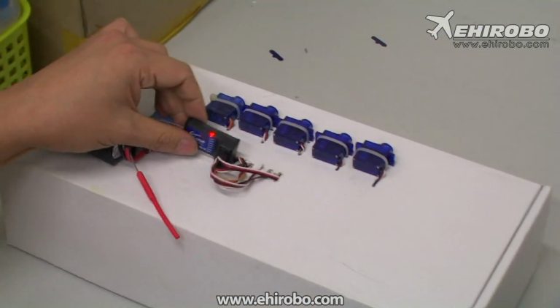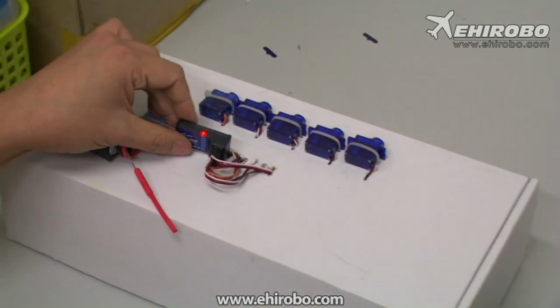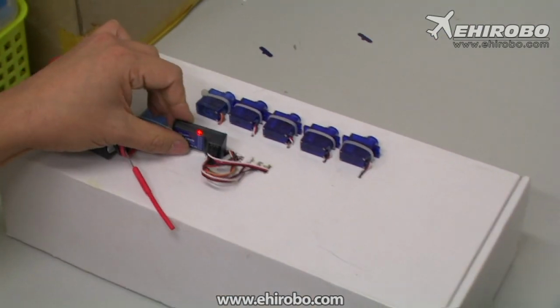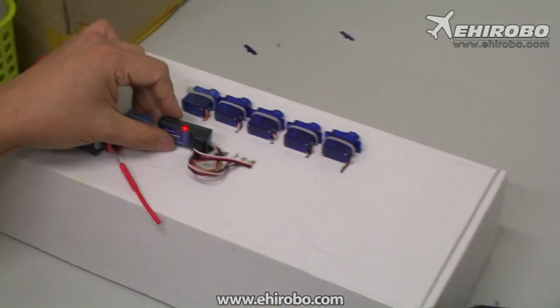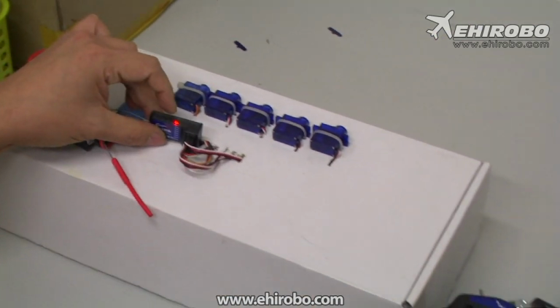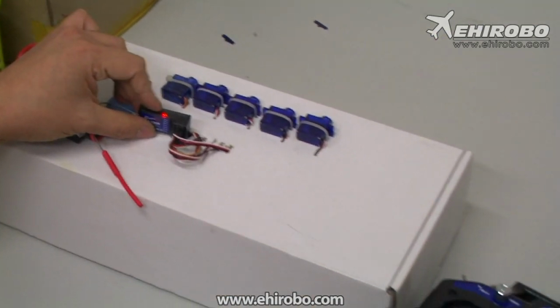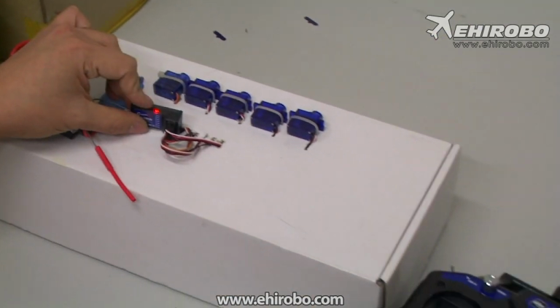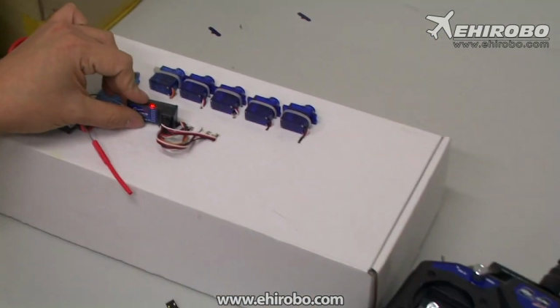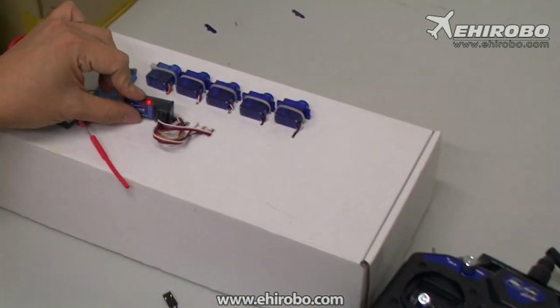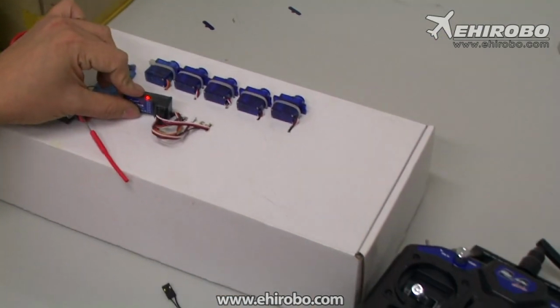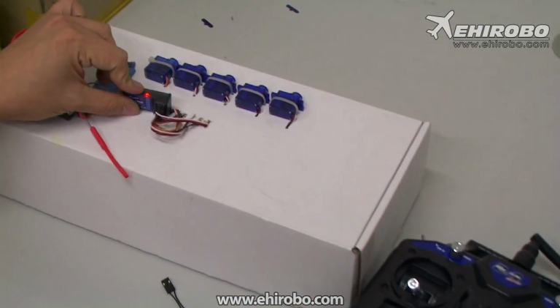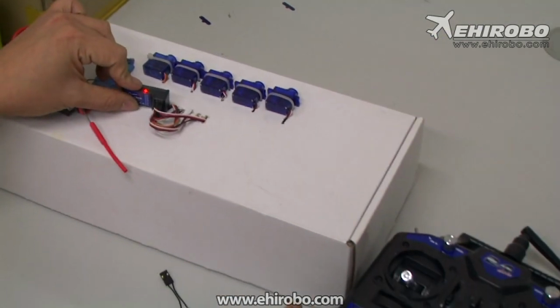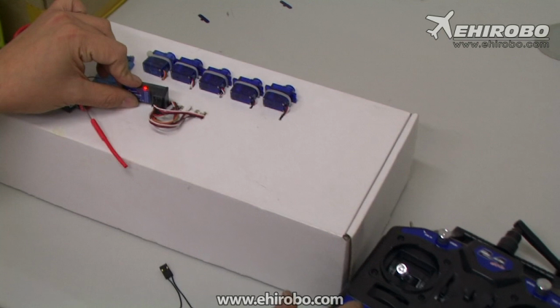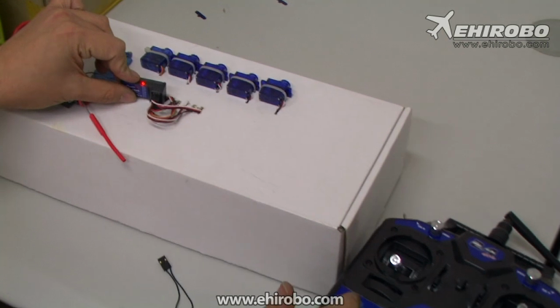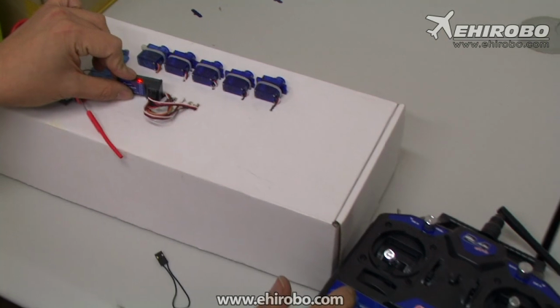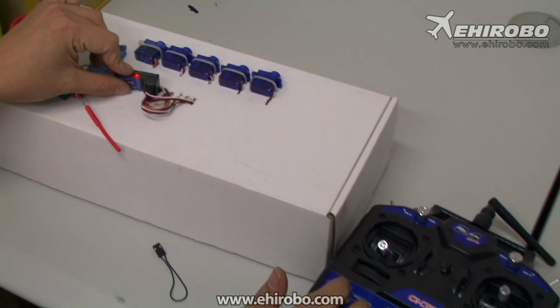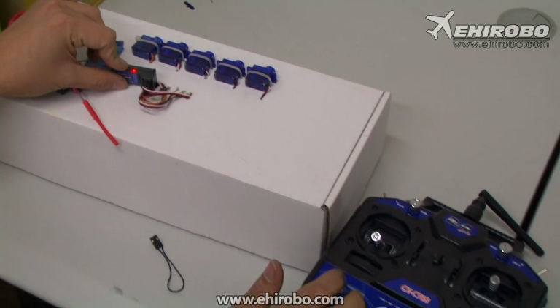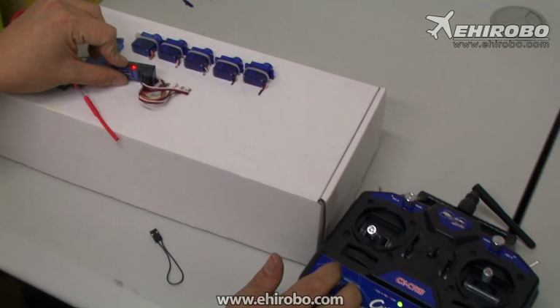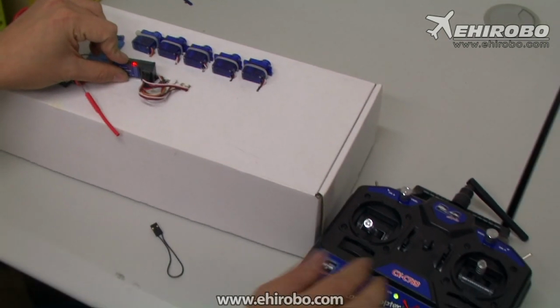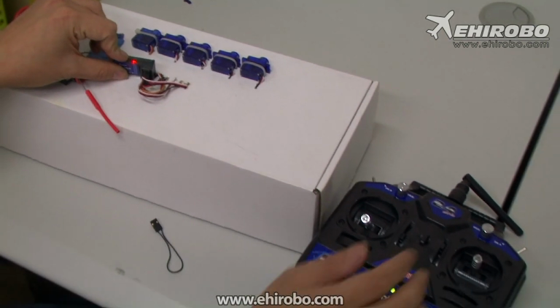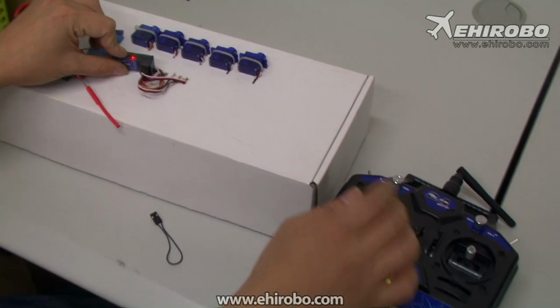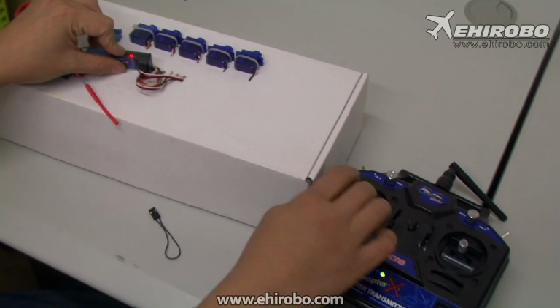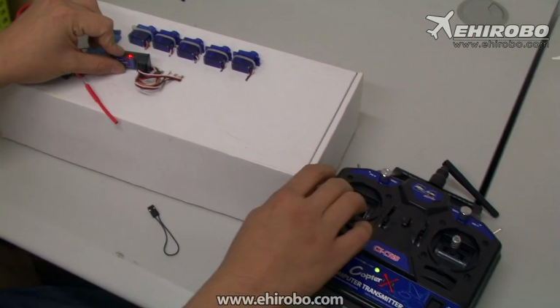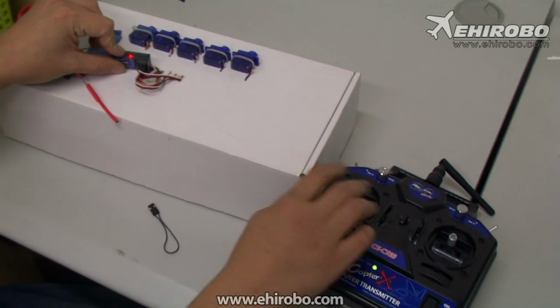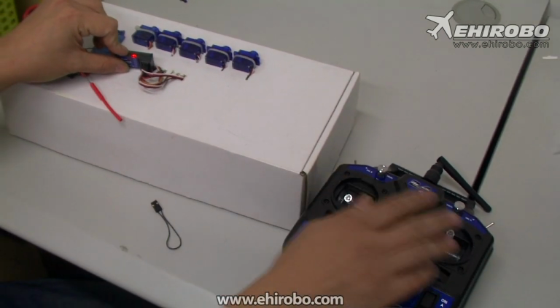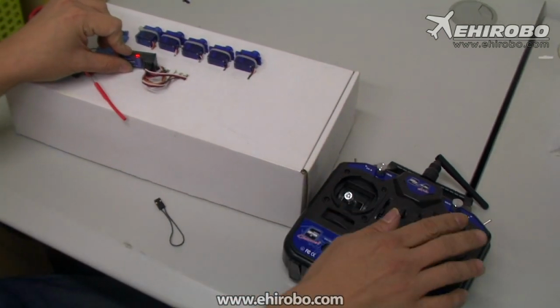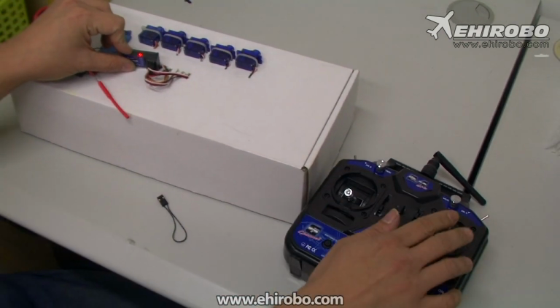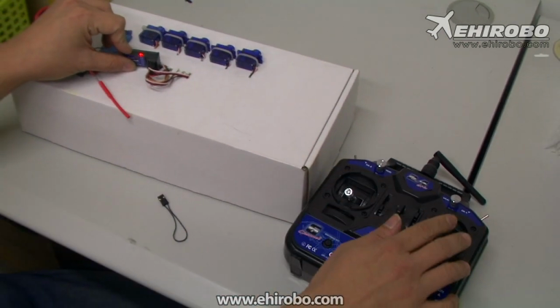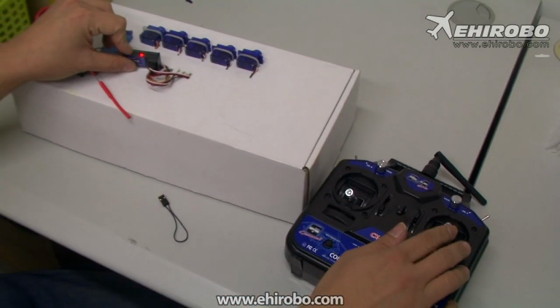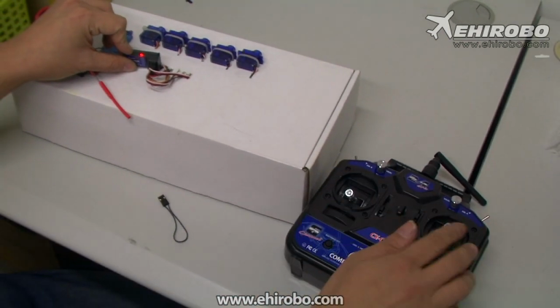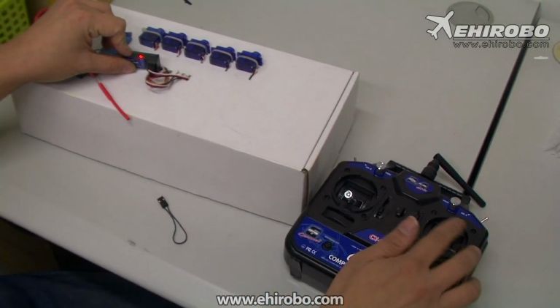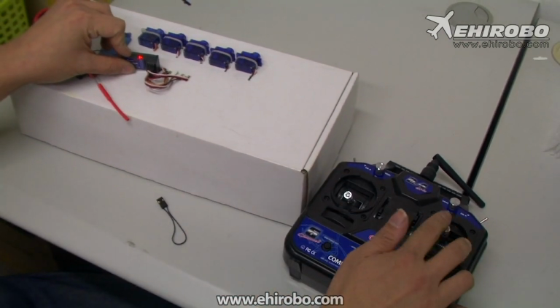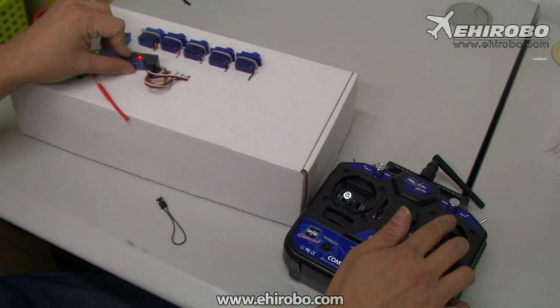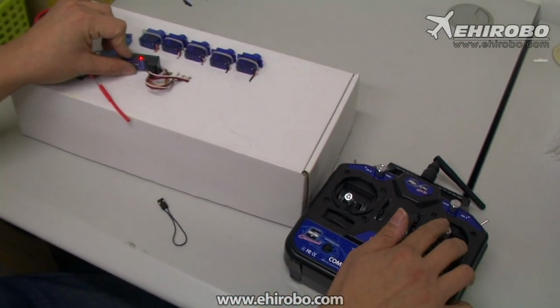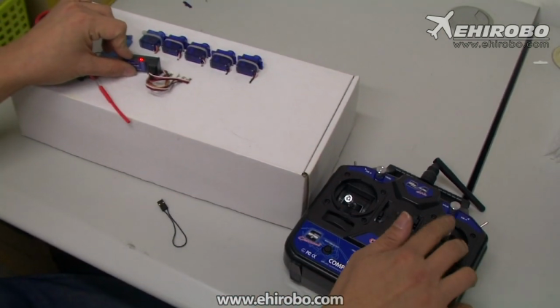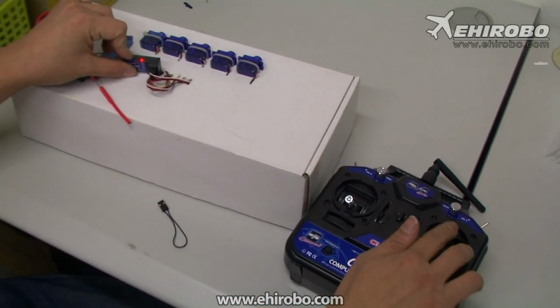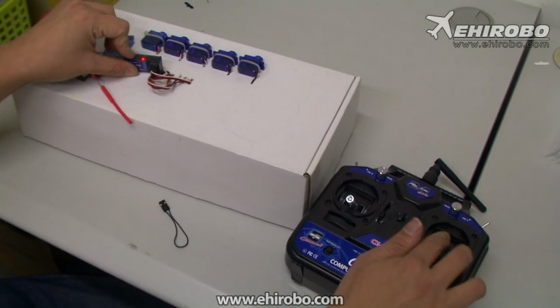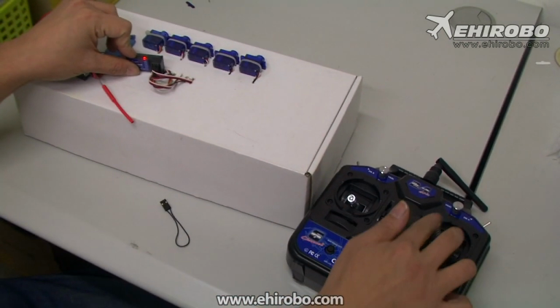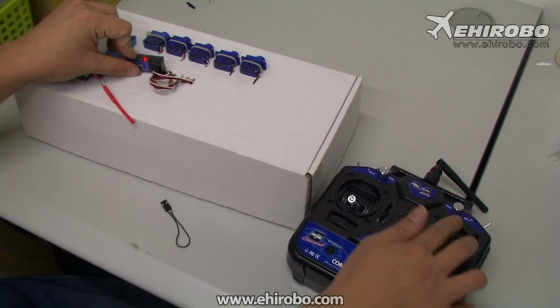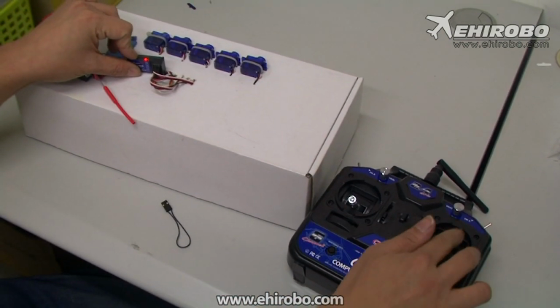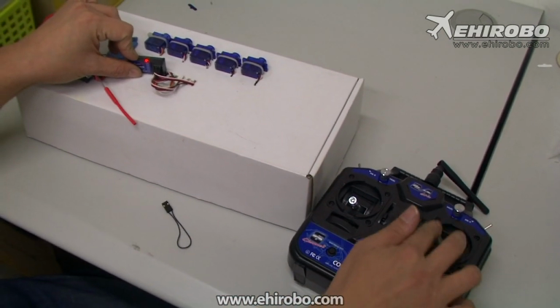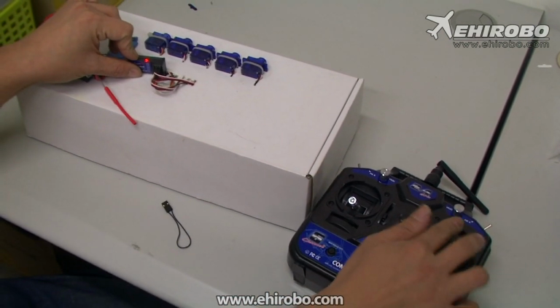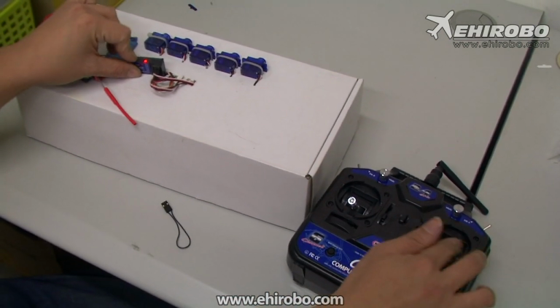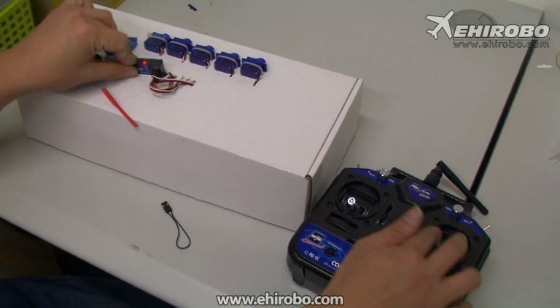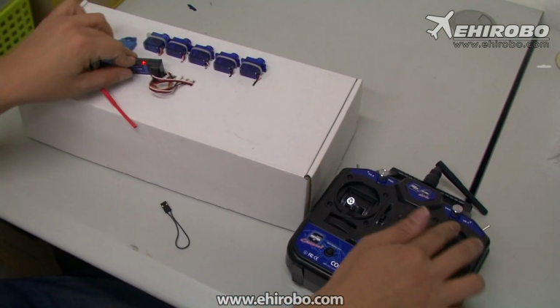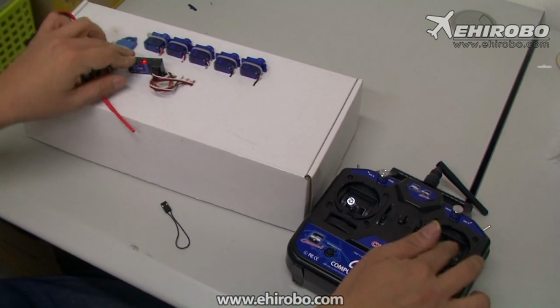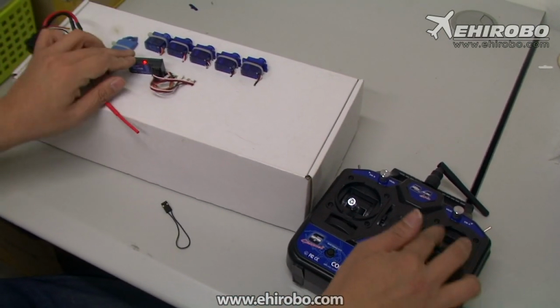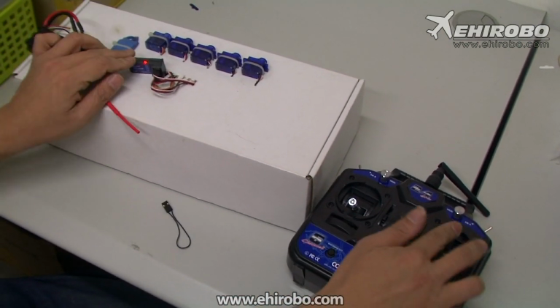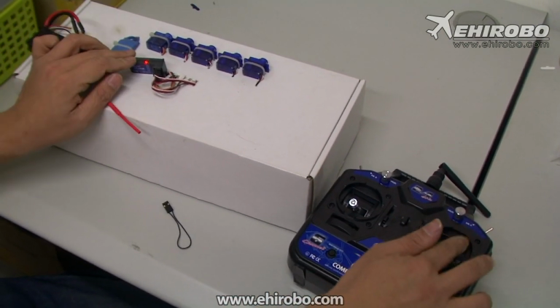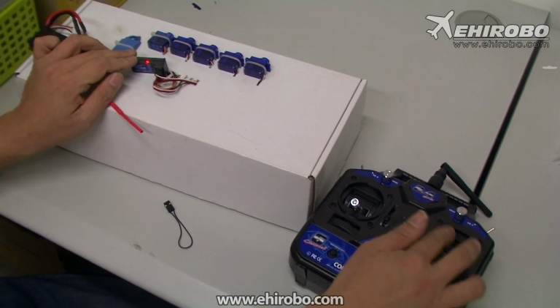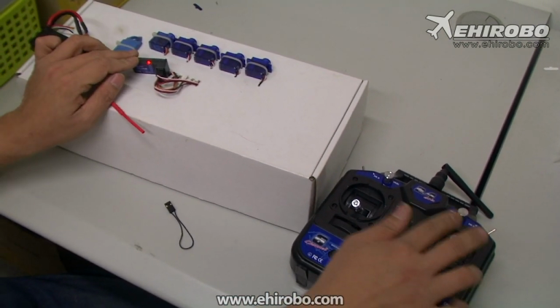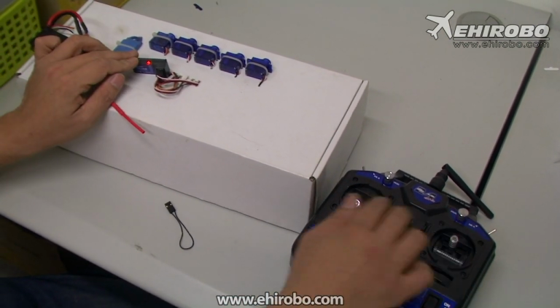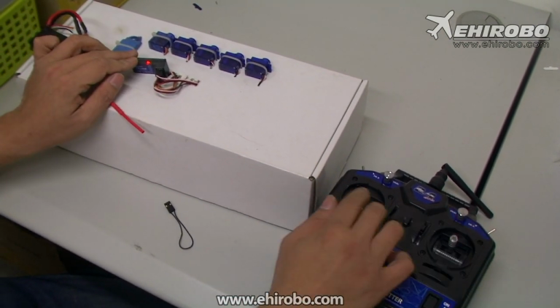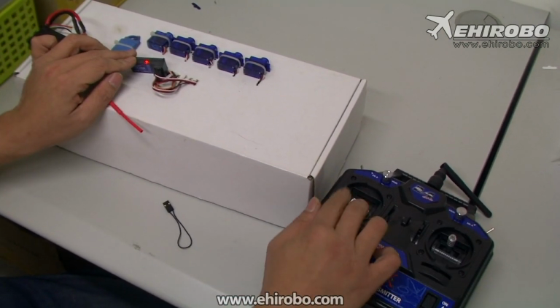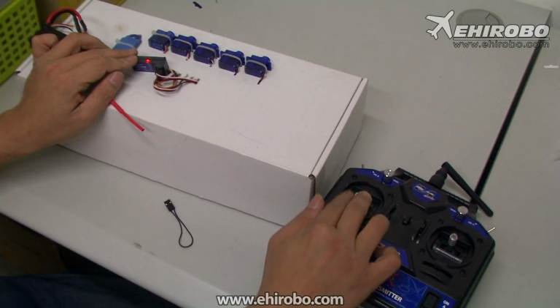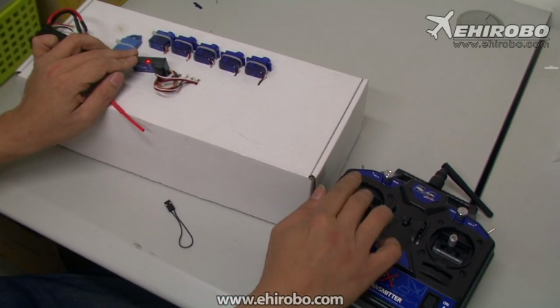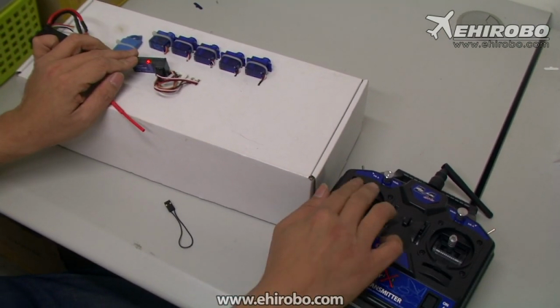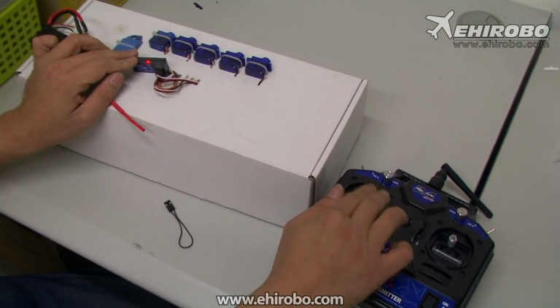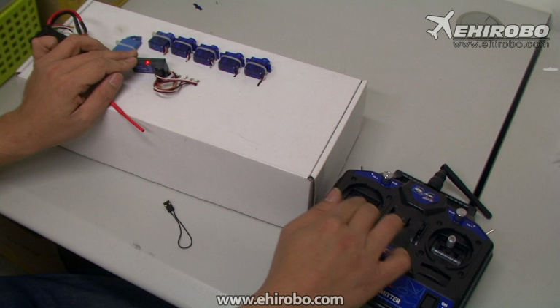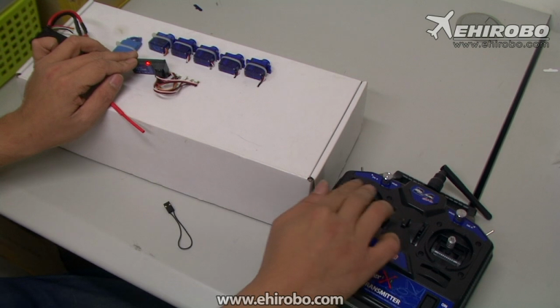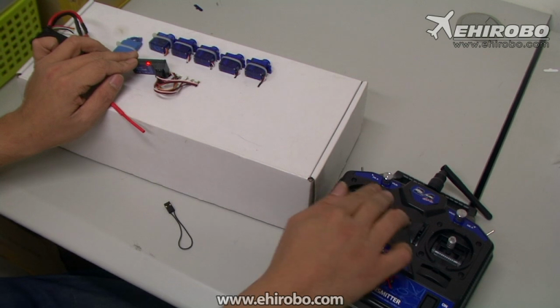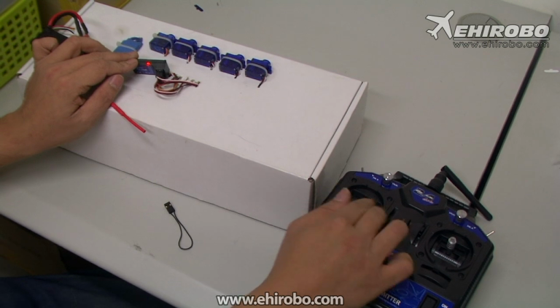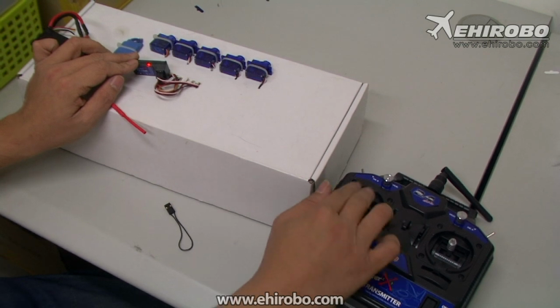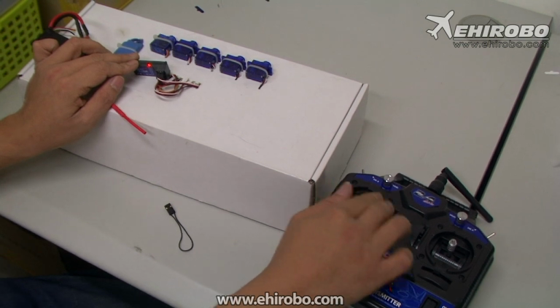Now you see the light turns solid, indicating that everything is working properly. You can see all the servos working right now.